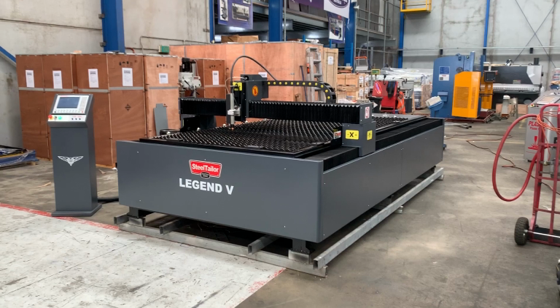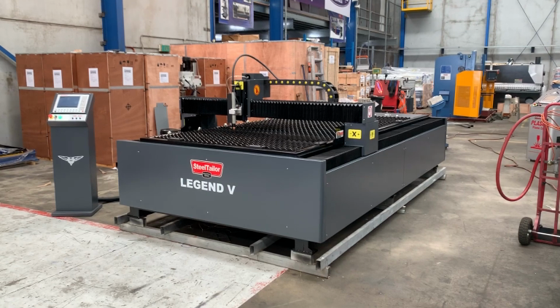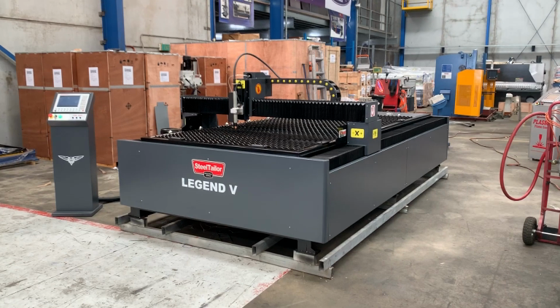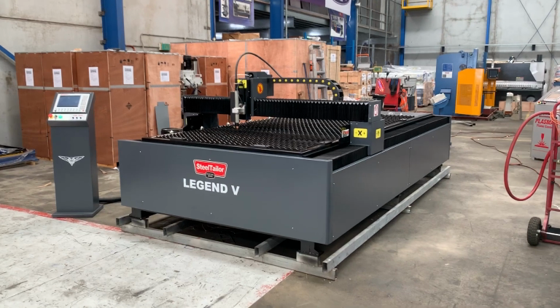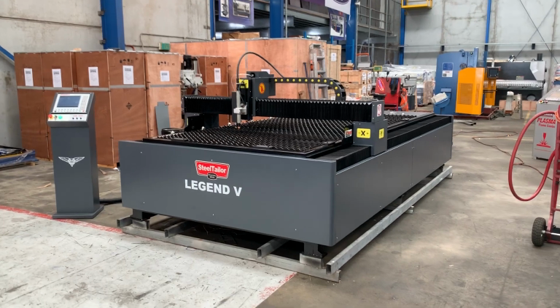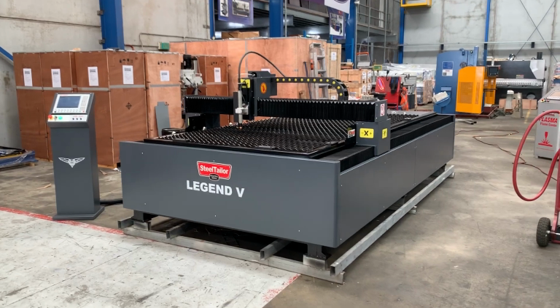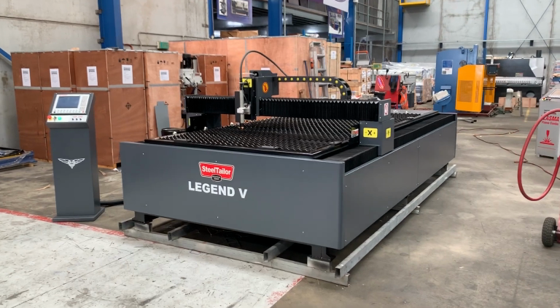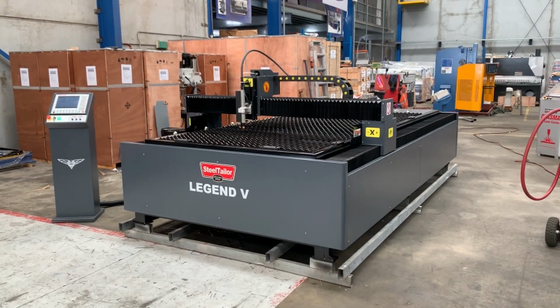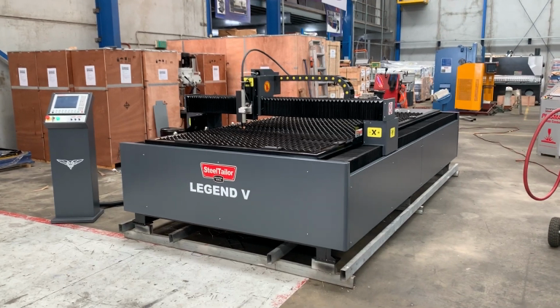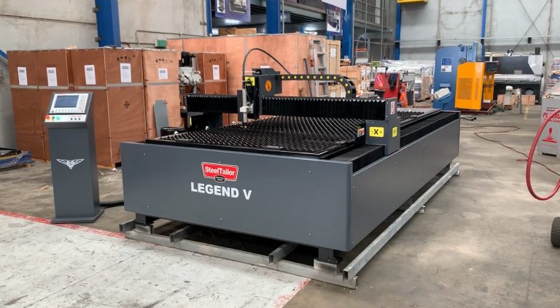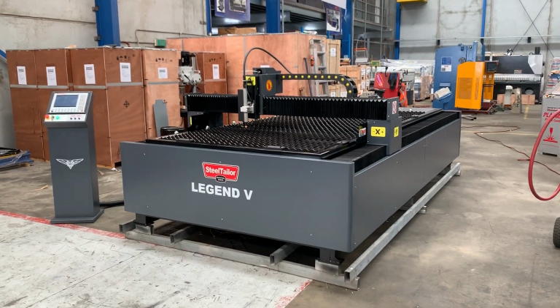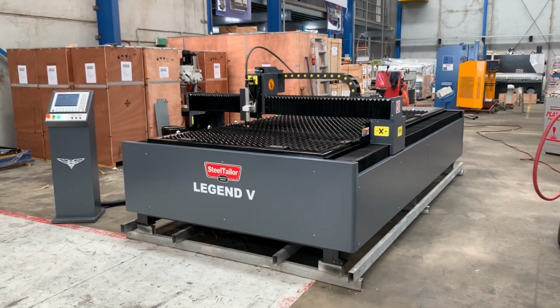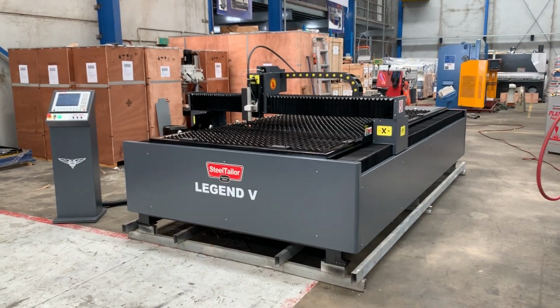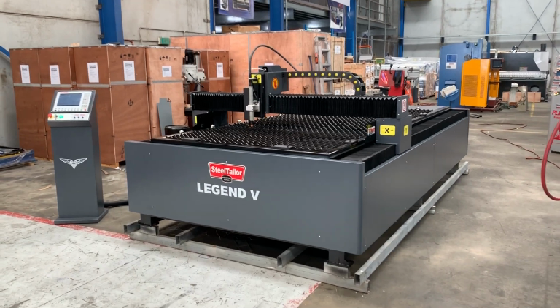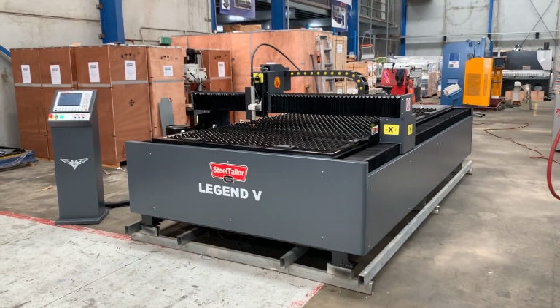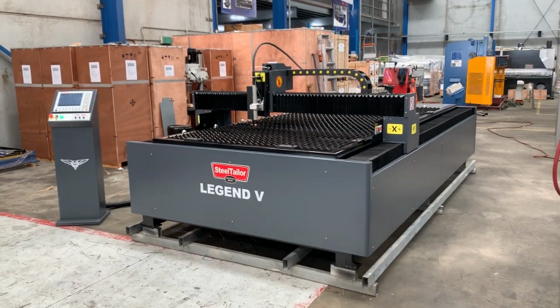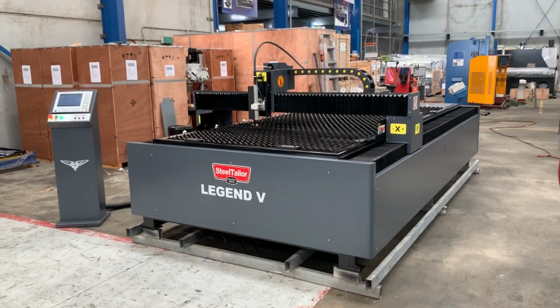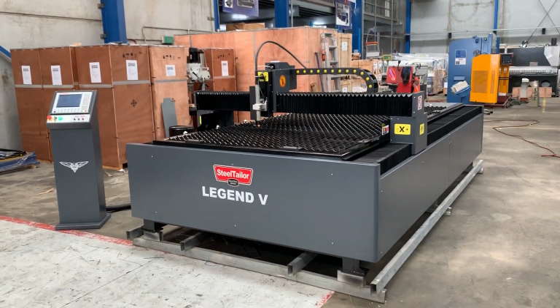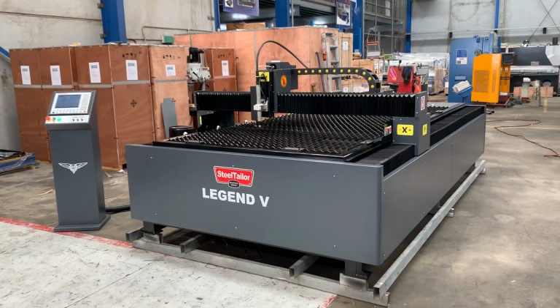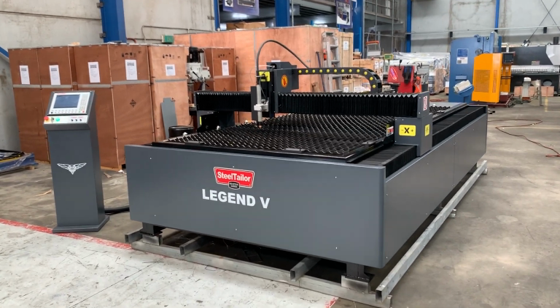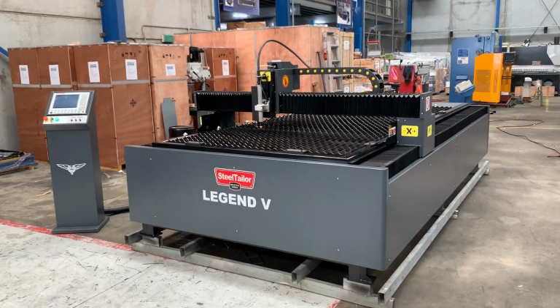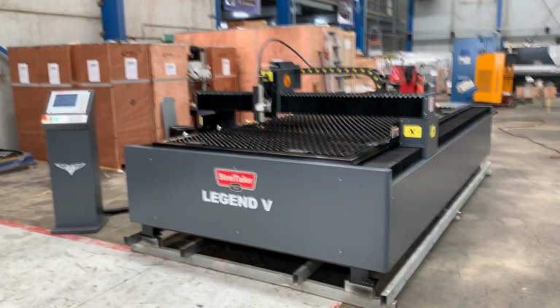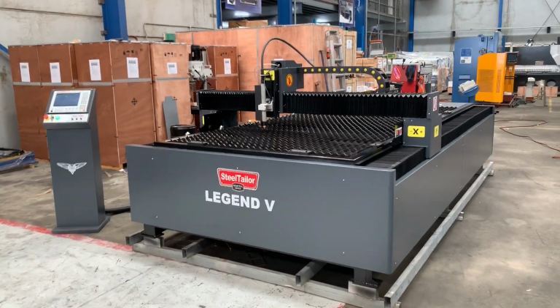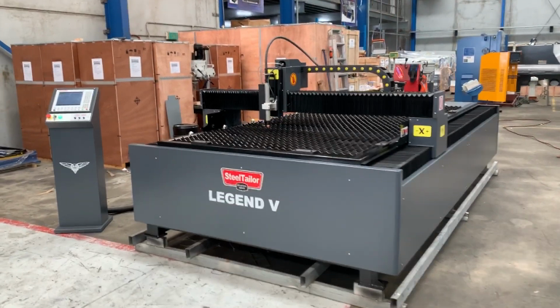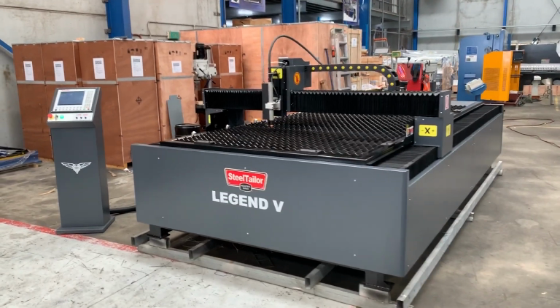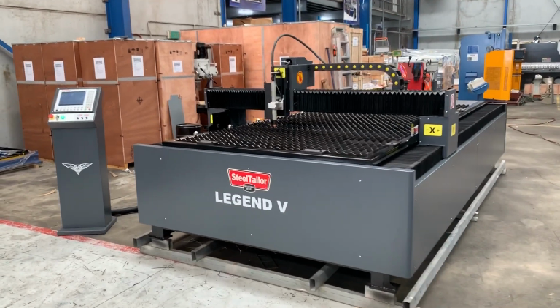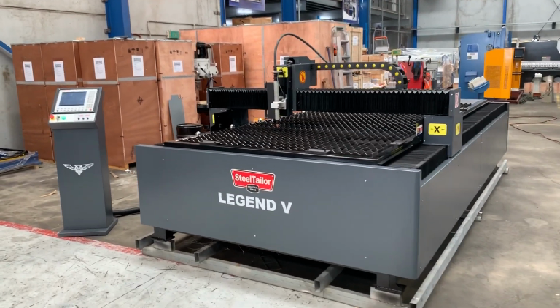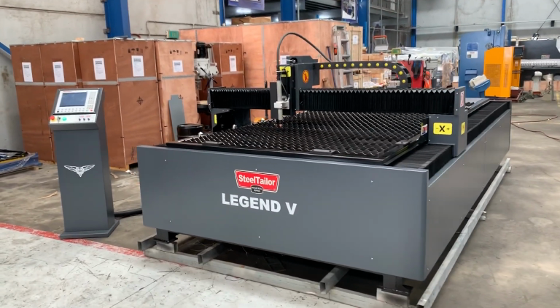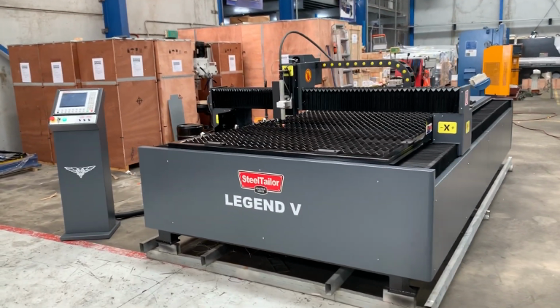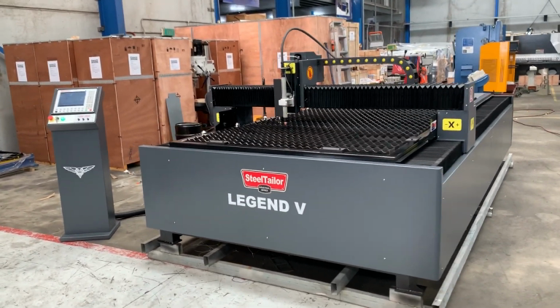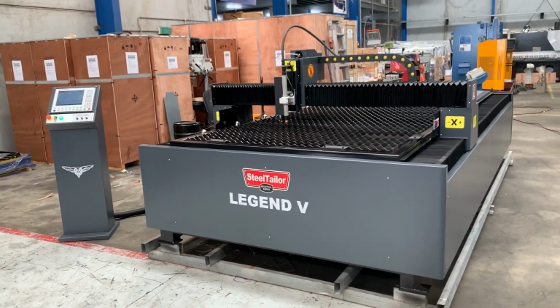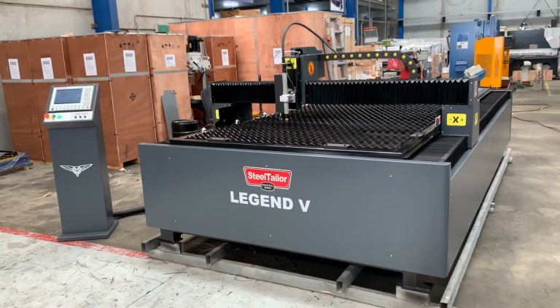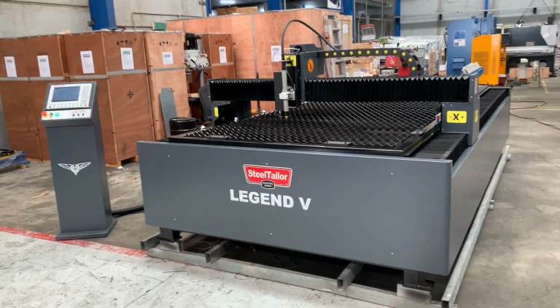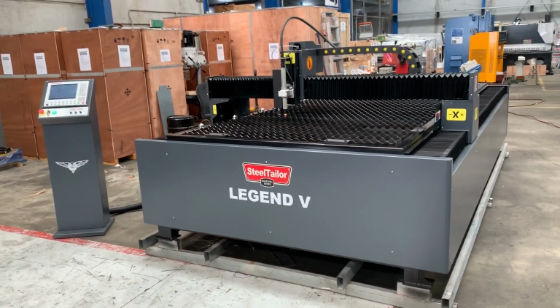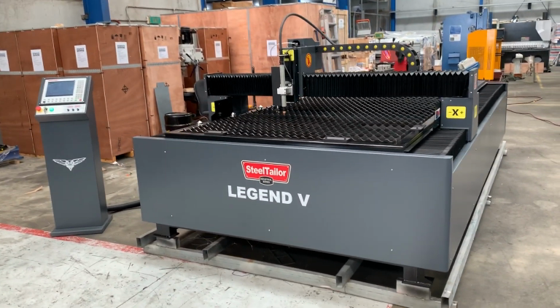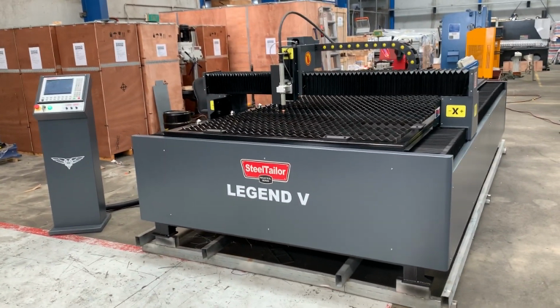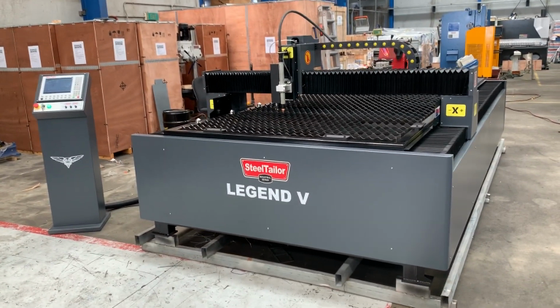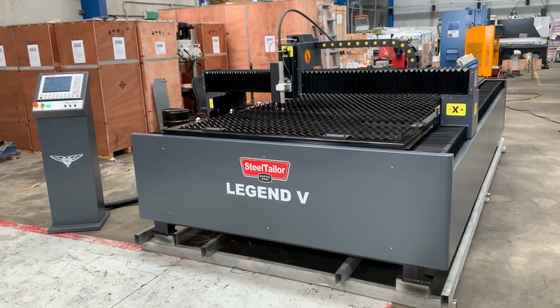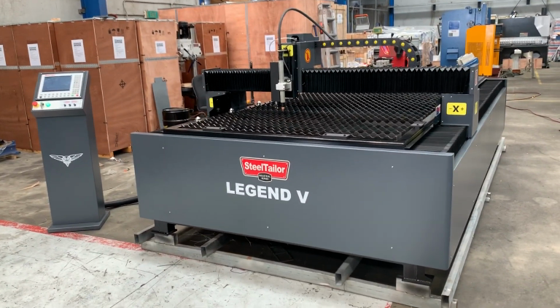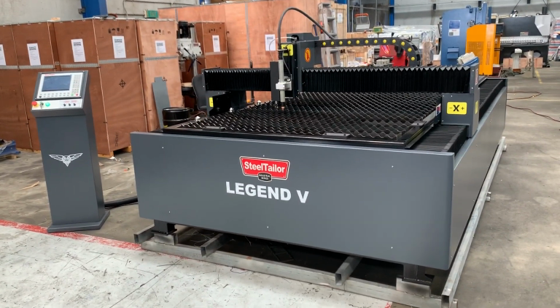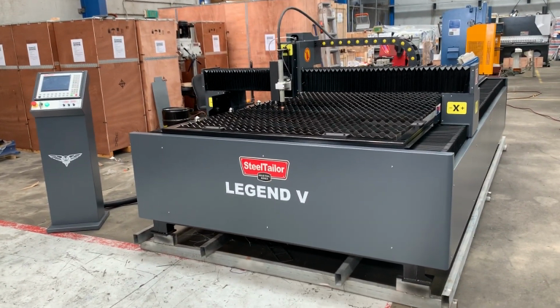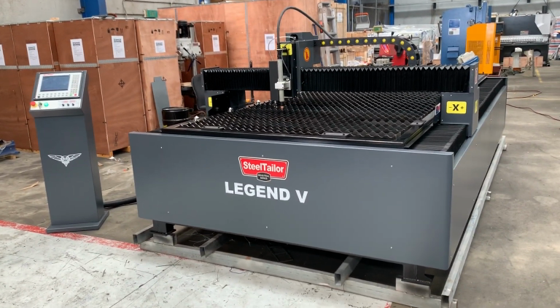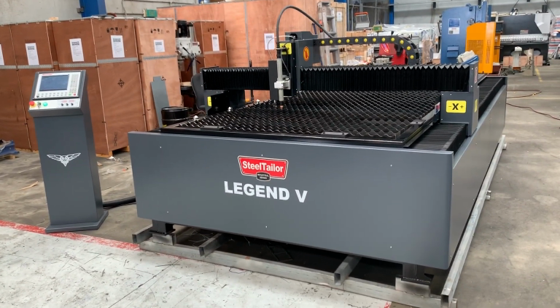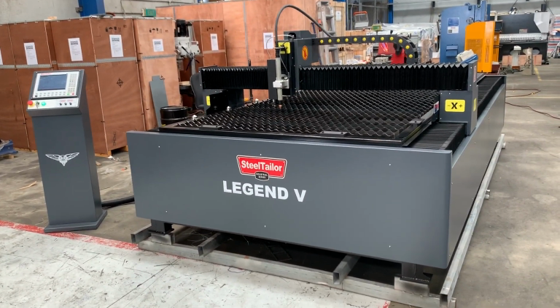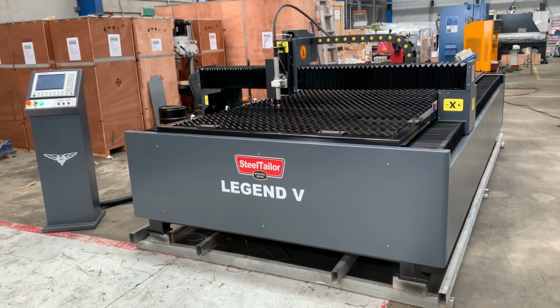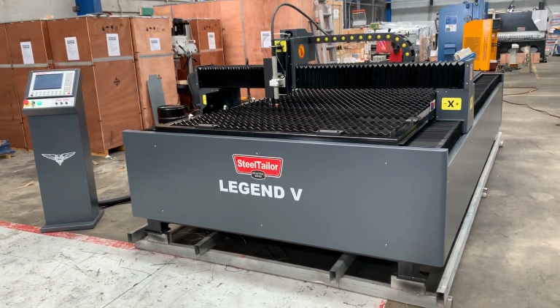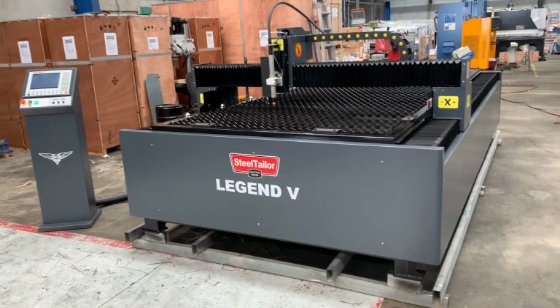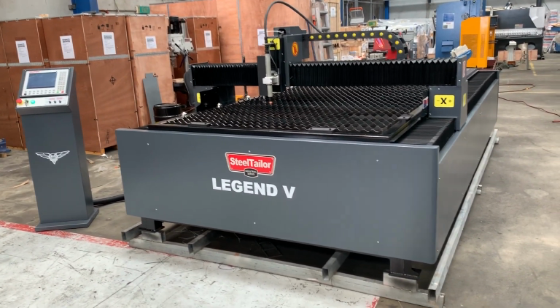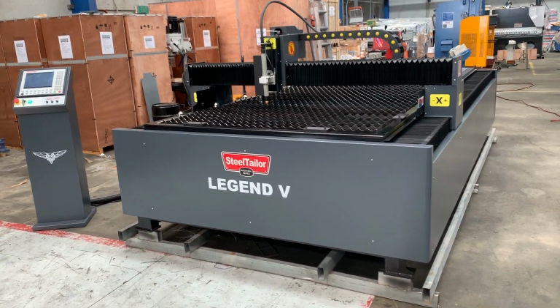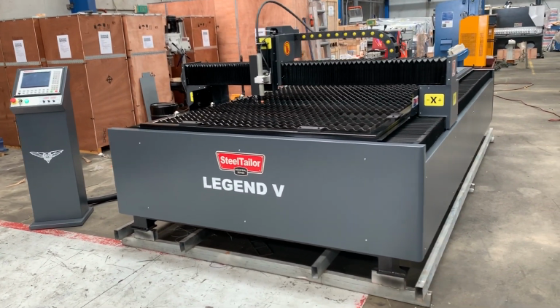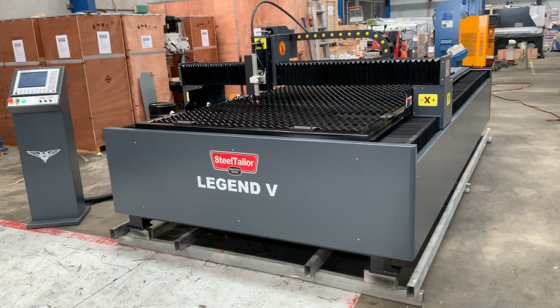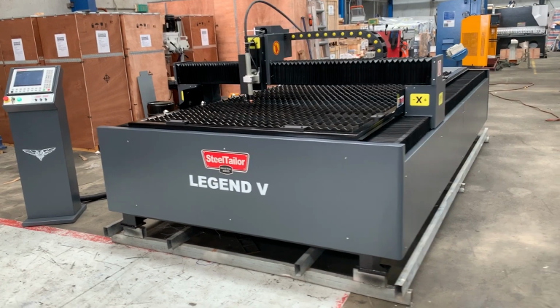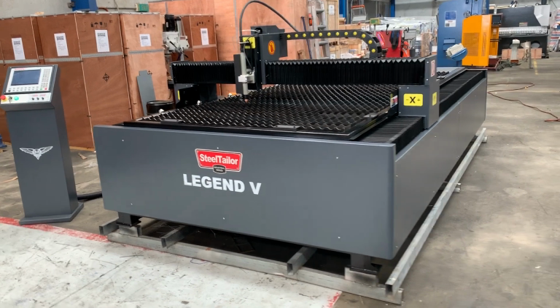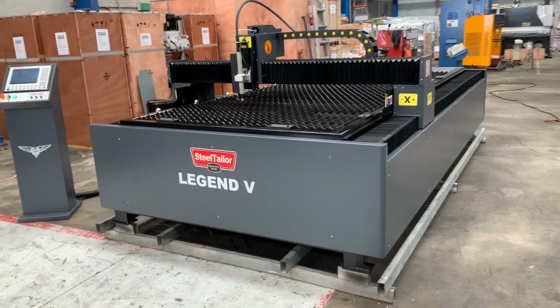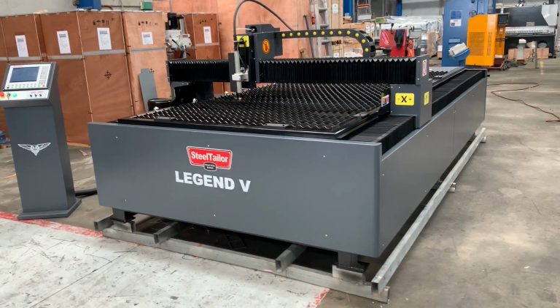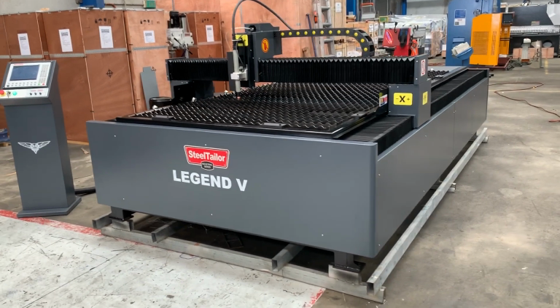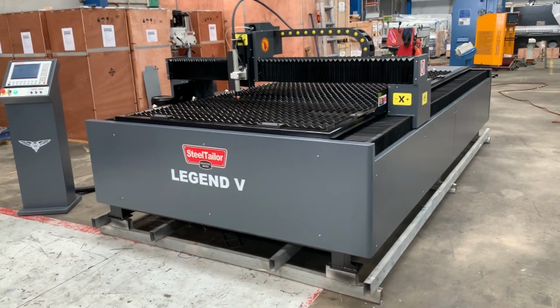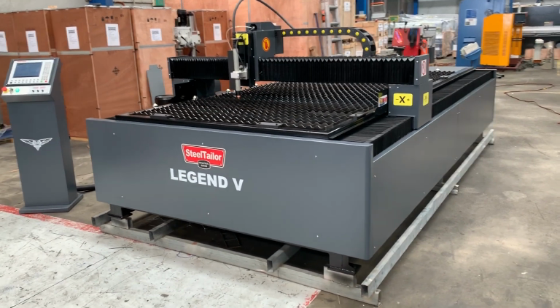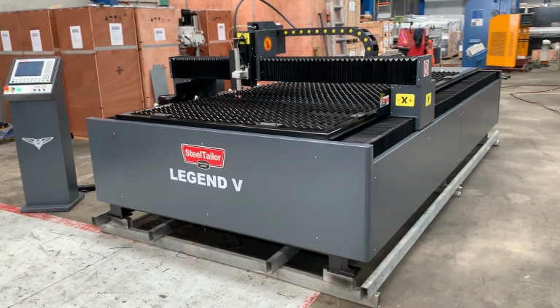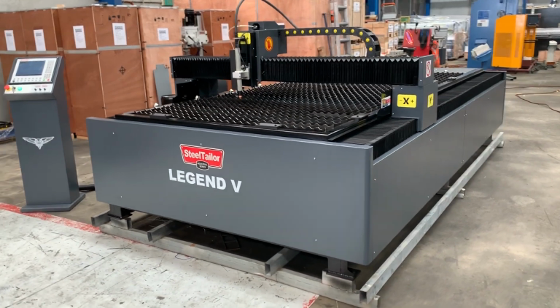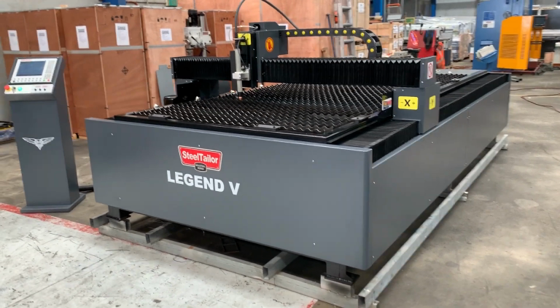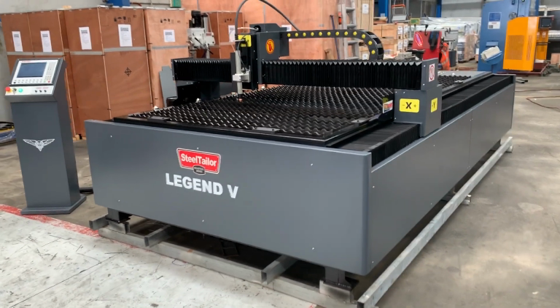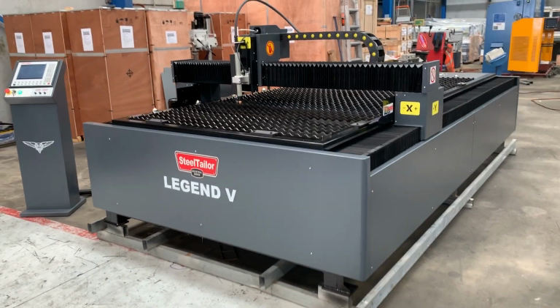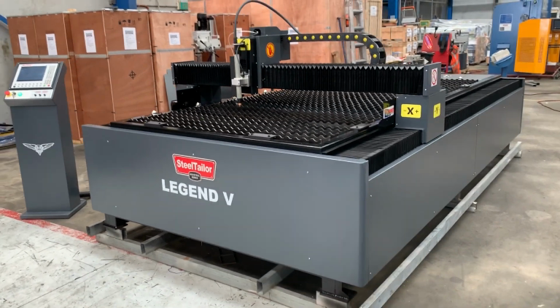Hey guys, Dave Massett, Asset Plant Machinery. Today we're going to overview our Steel Tailor Legend V CNC plasma cutter.